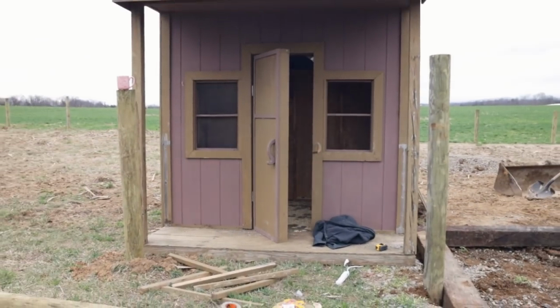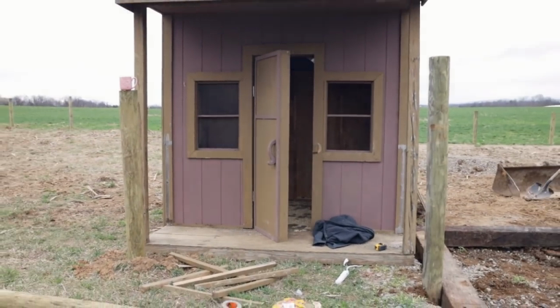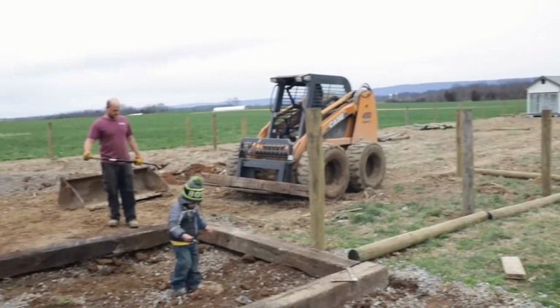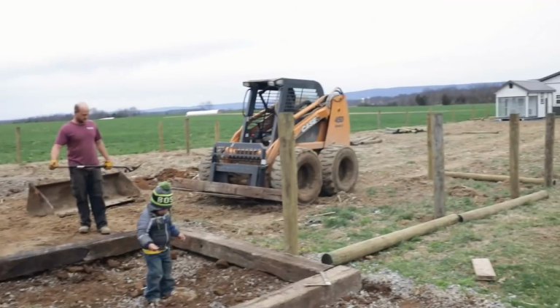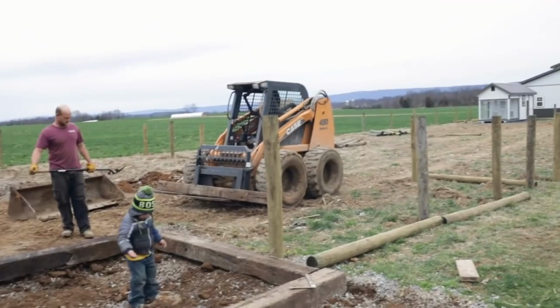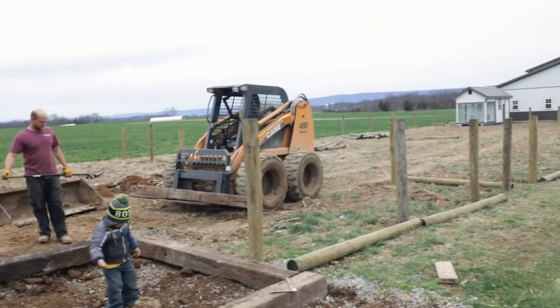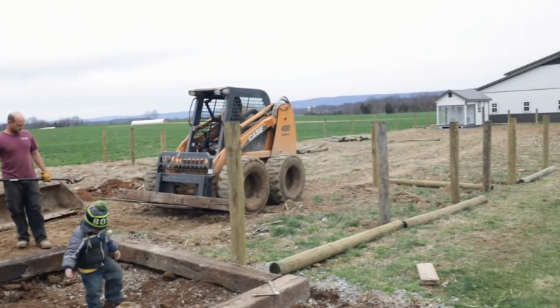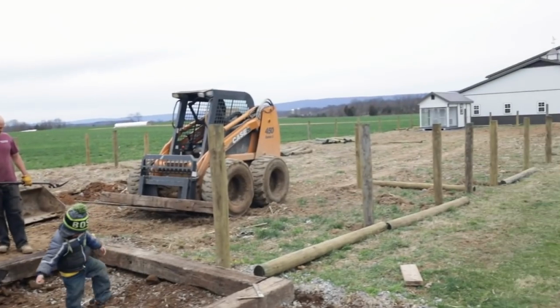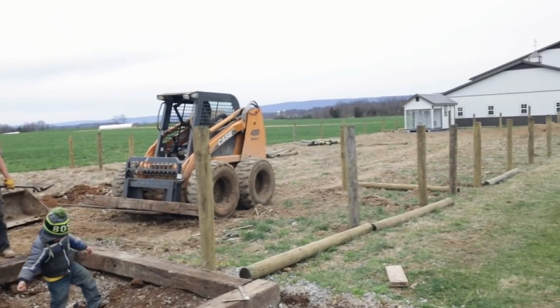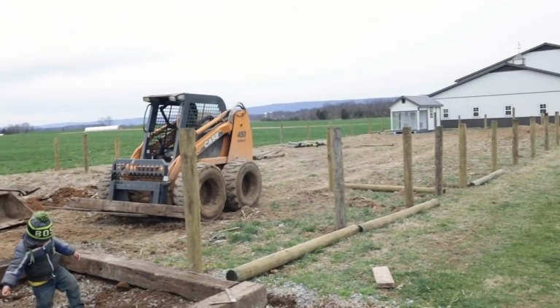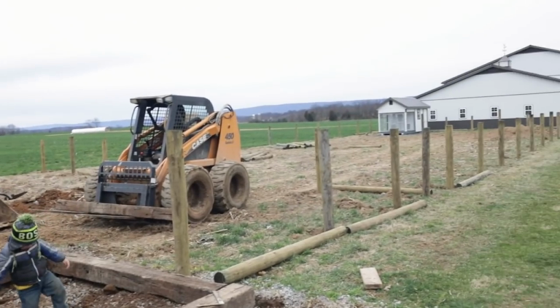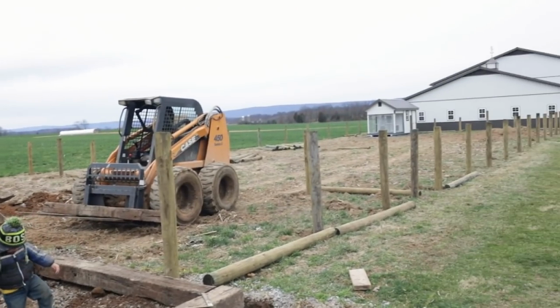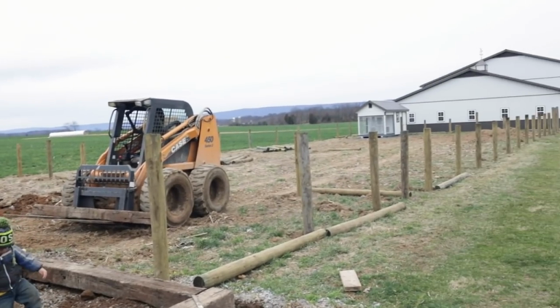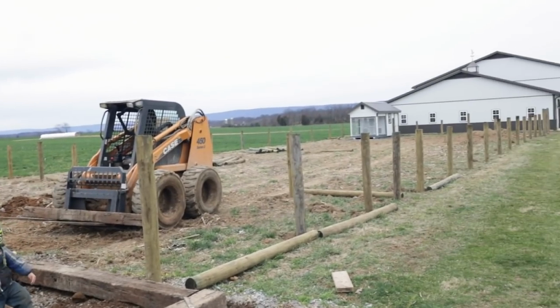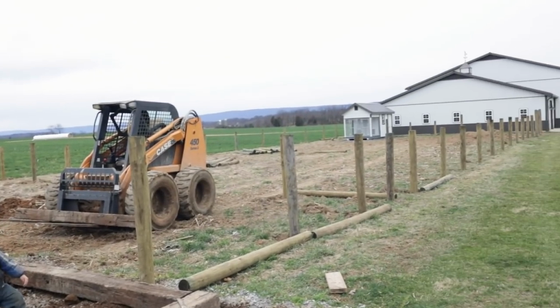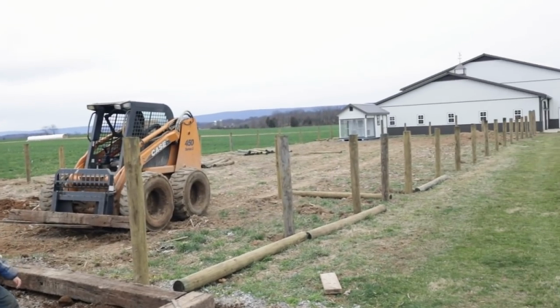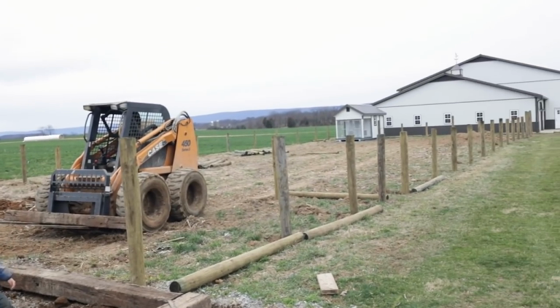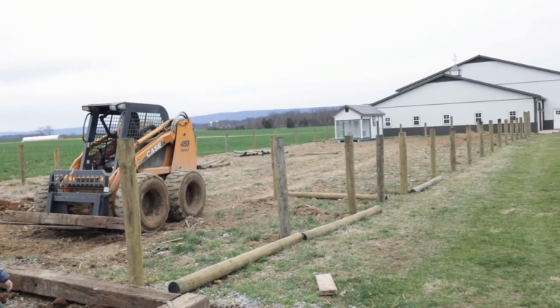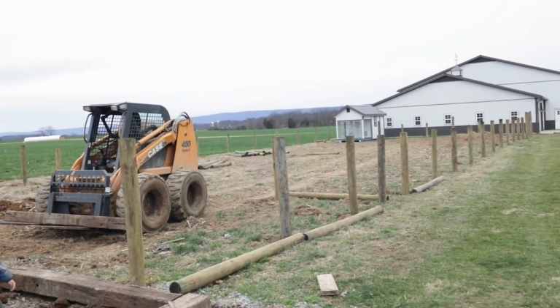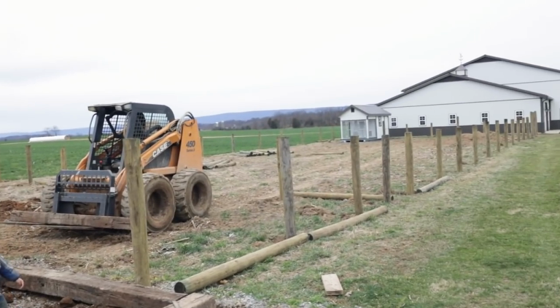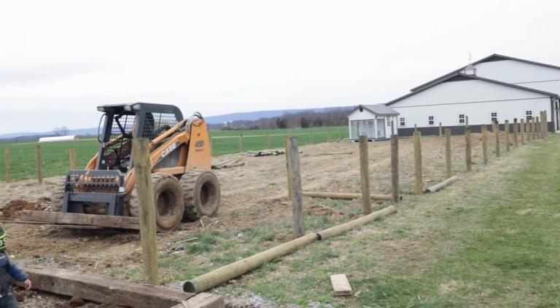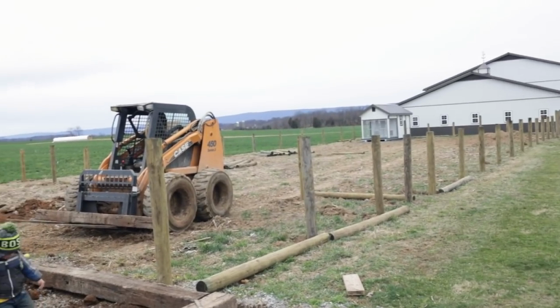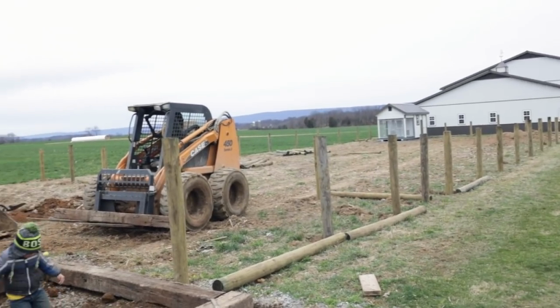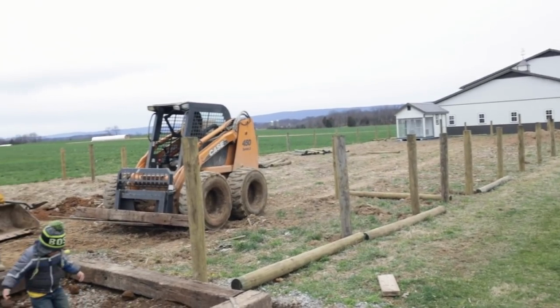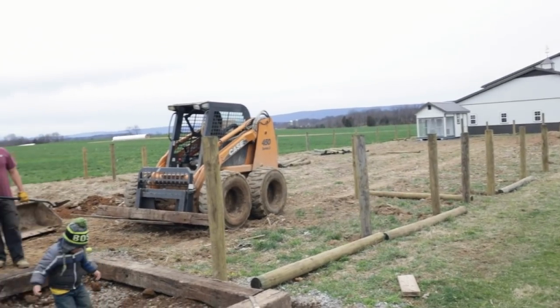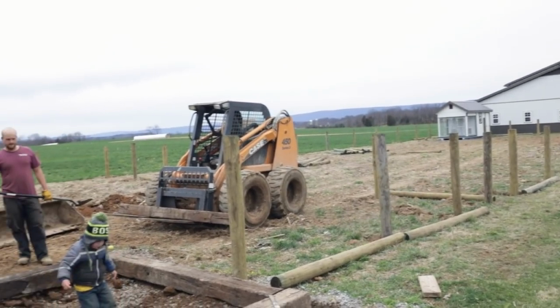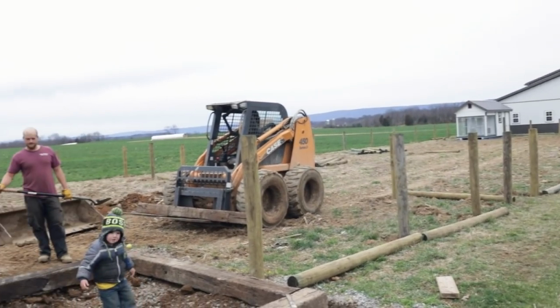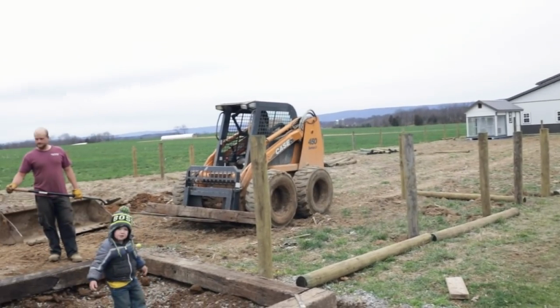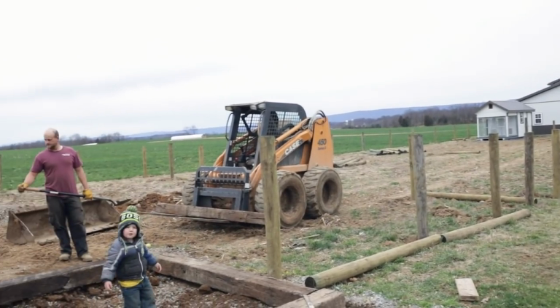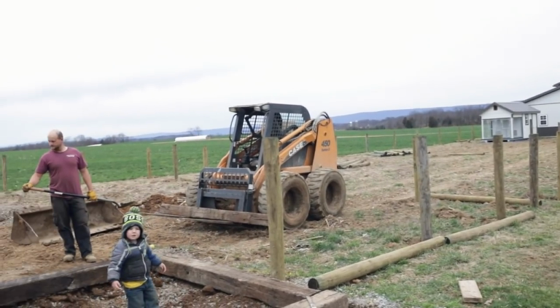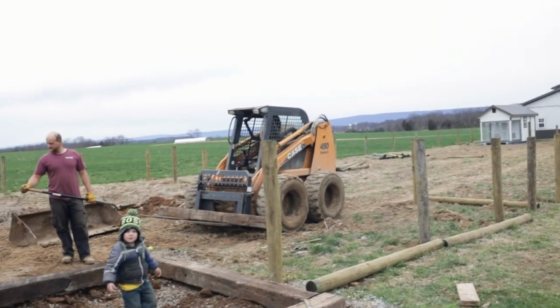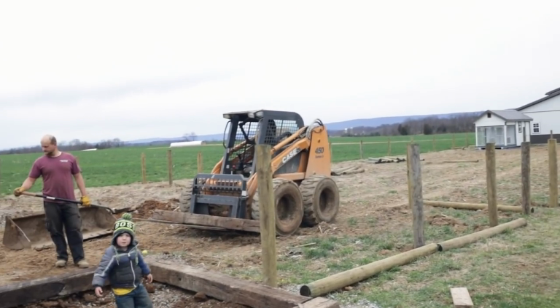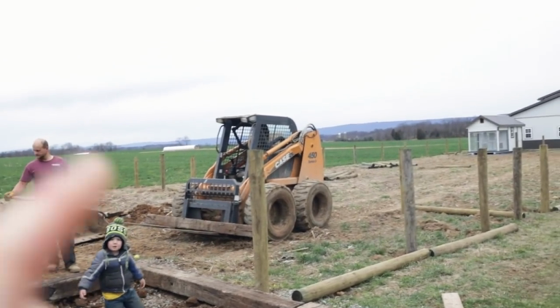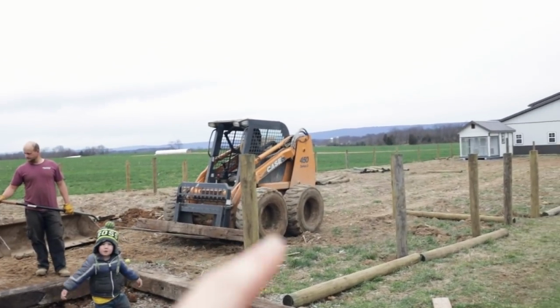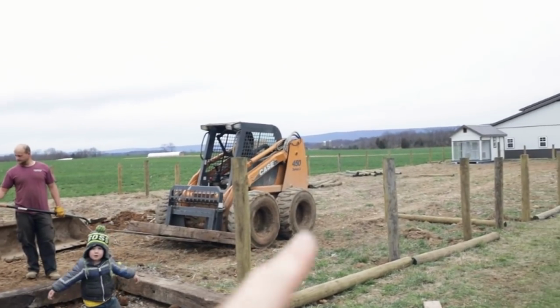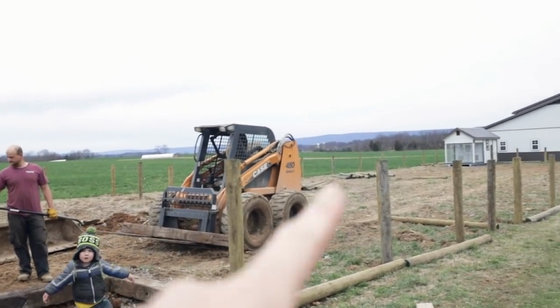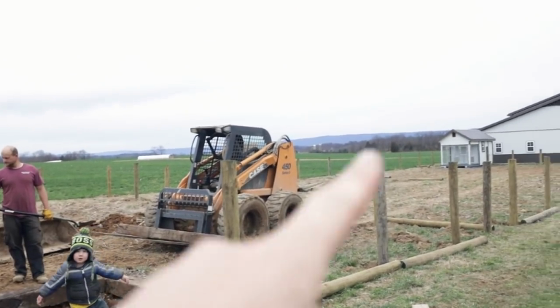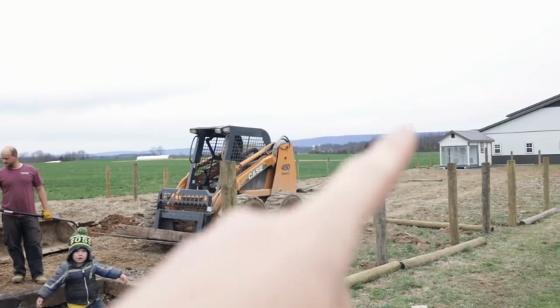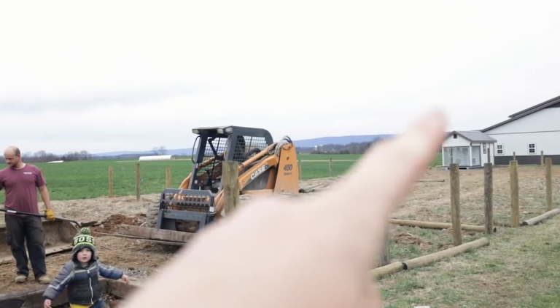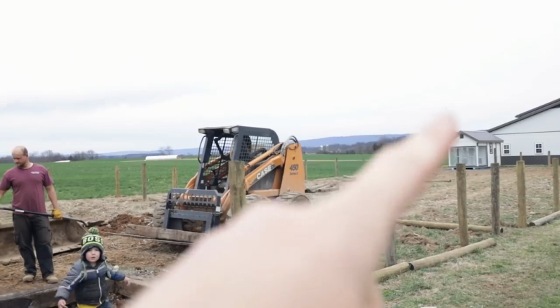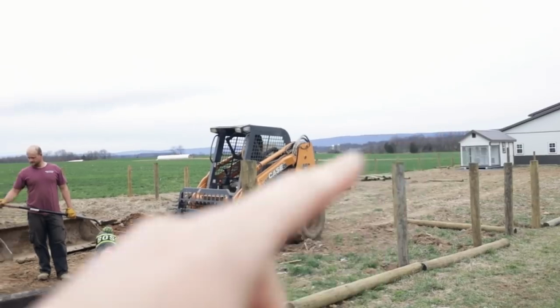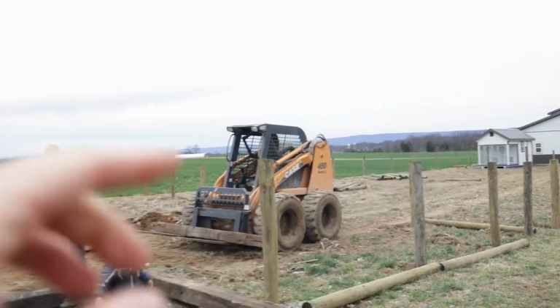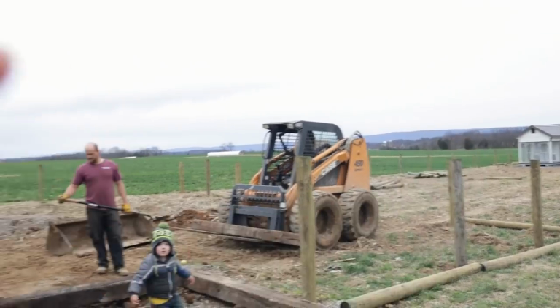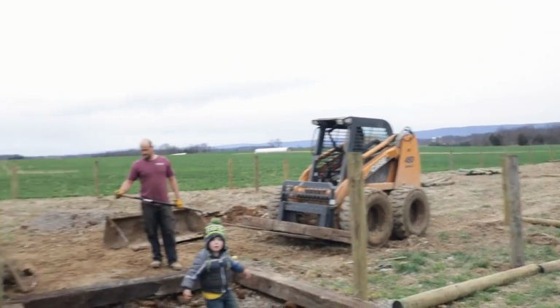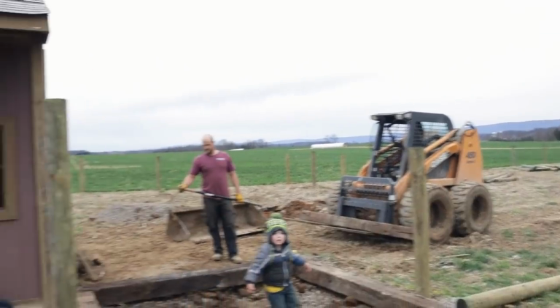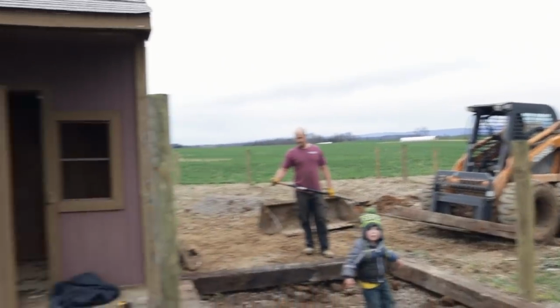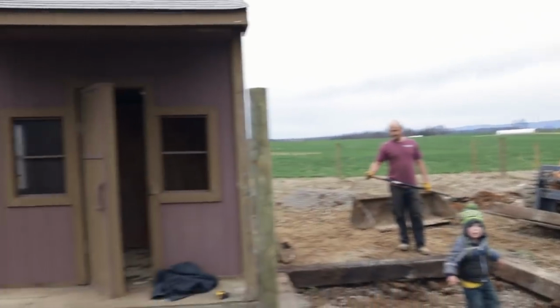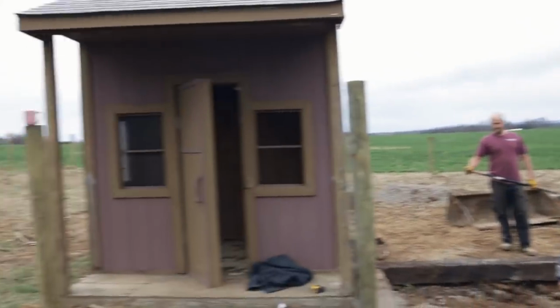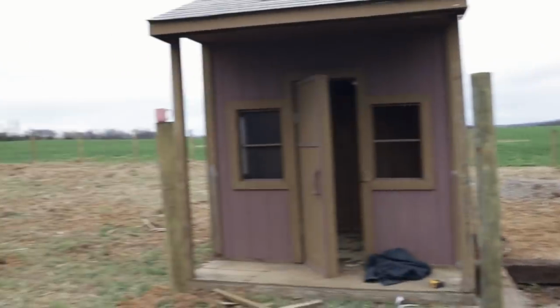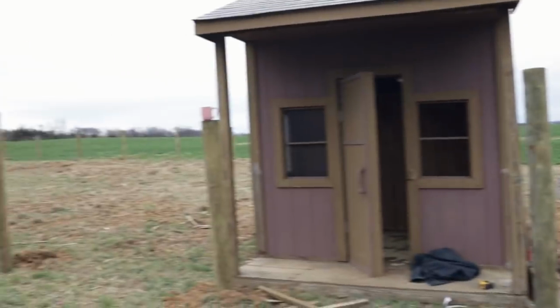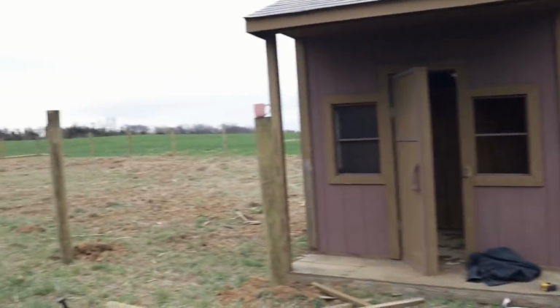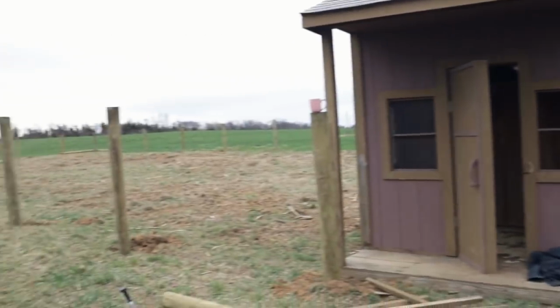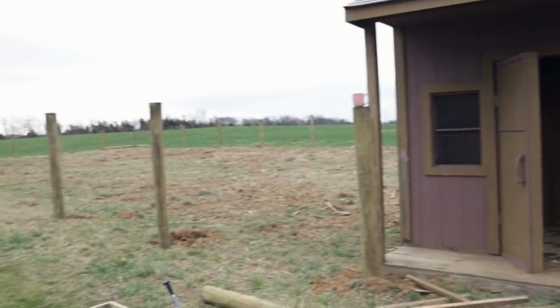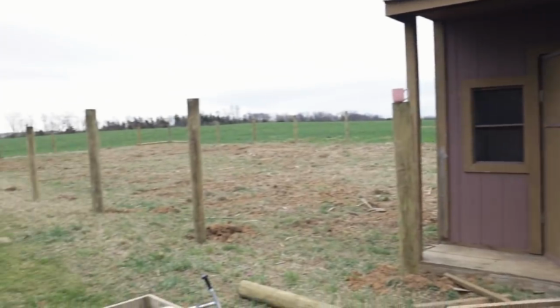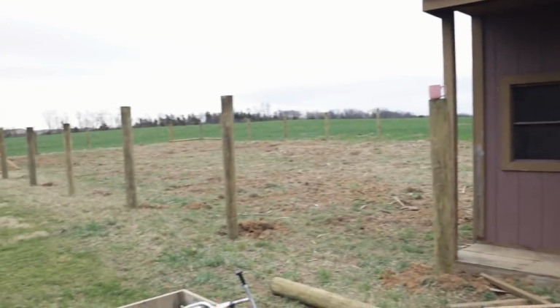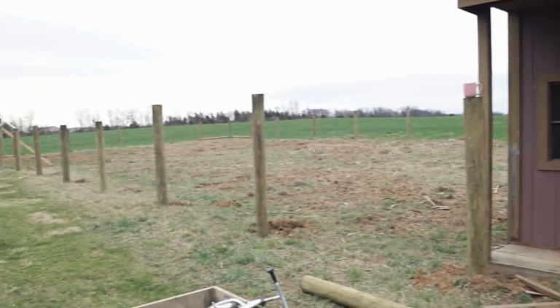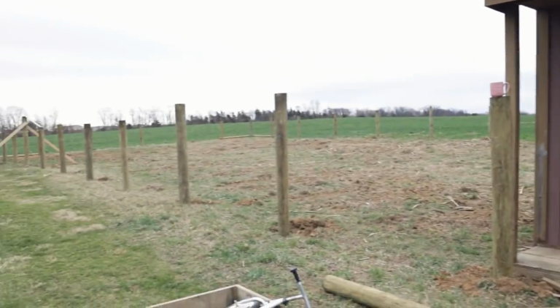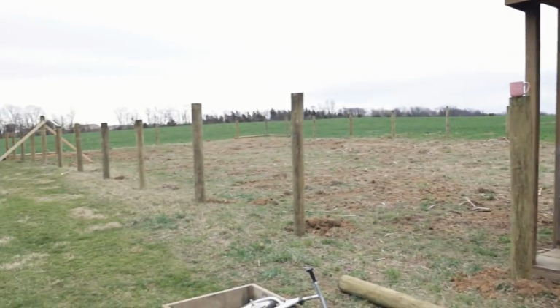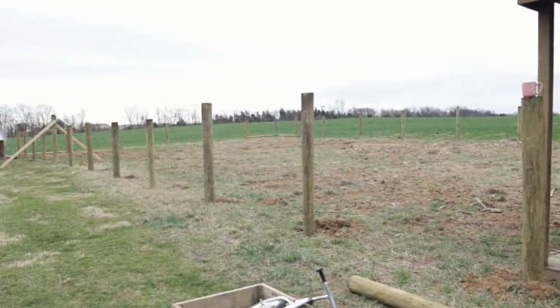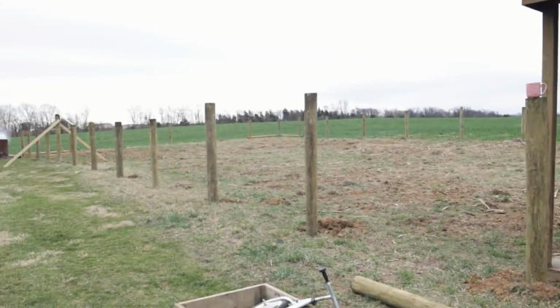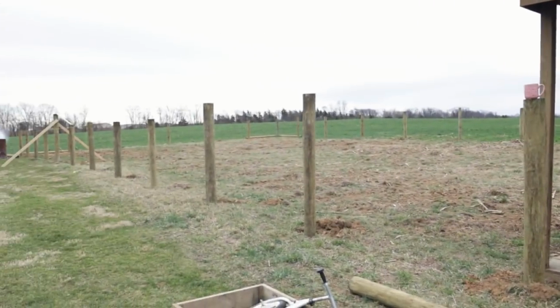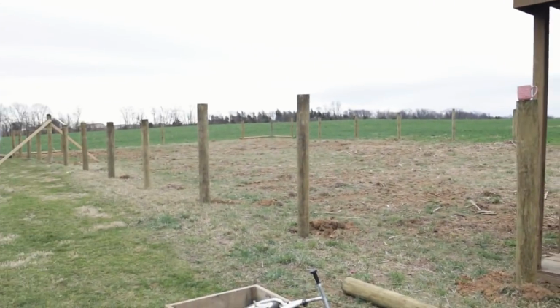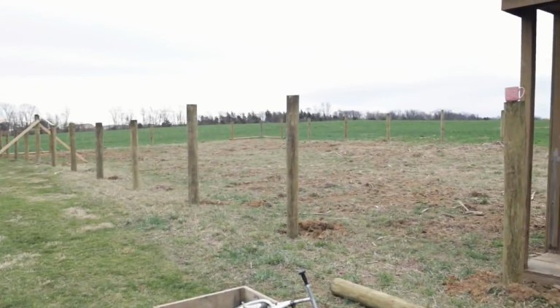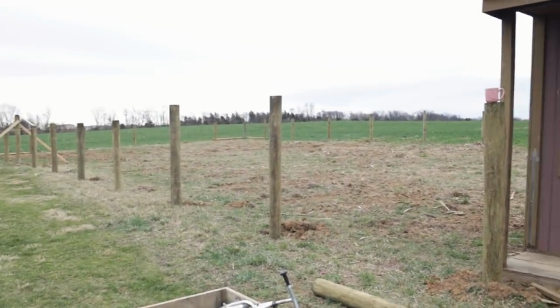Here's a shed we bought last year and it's going to be our chicken coop. And Nolan is working at building all this fence. Down there is the dog shed - more pasture.